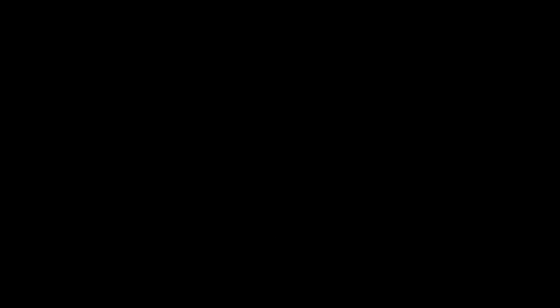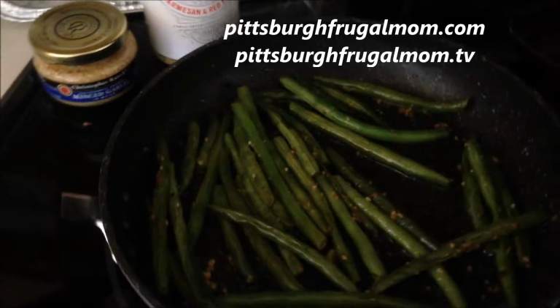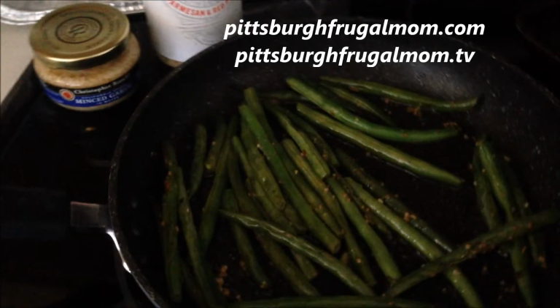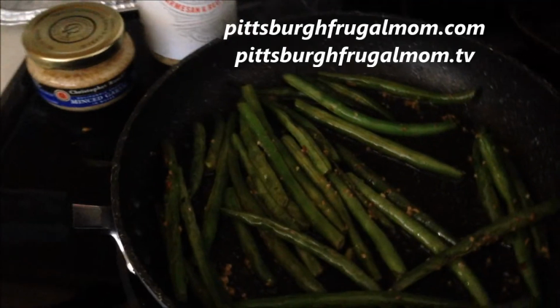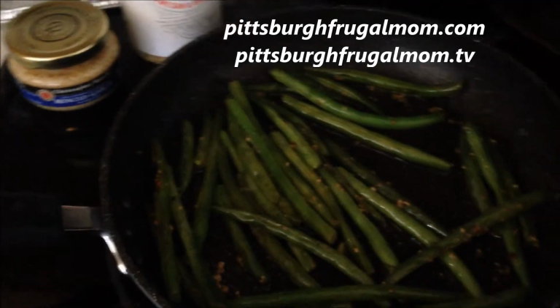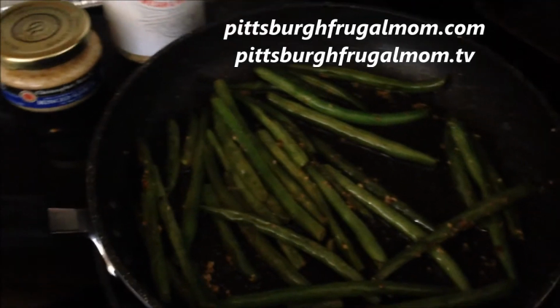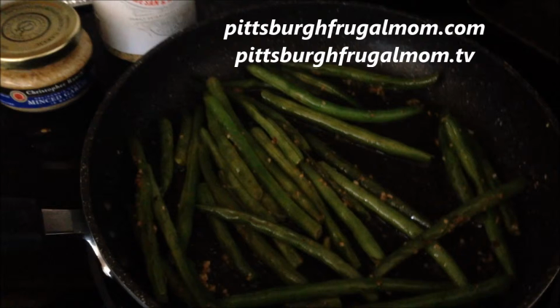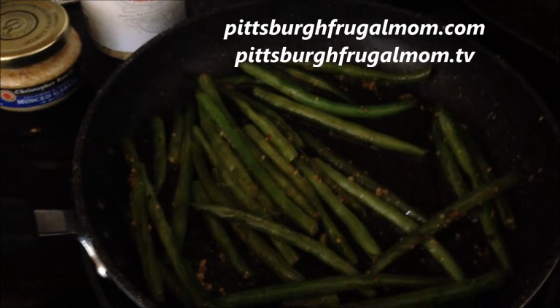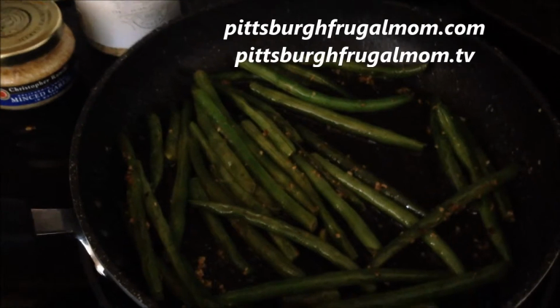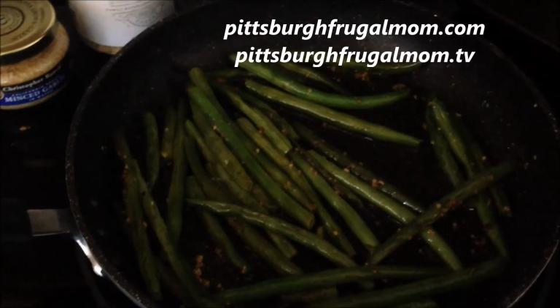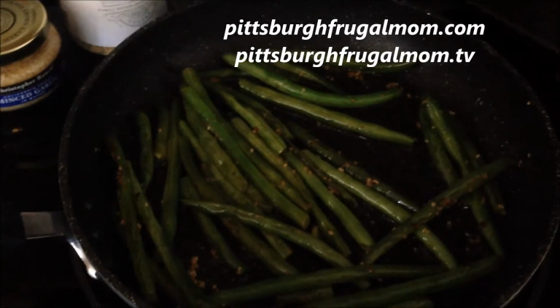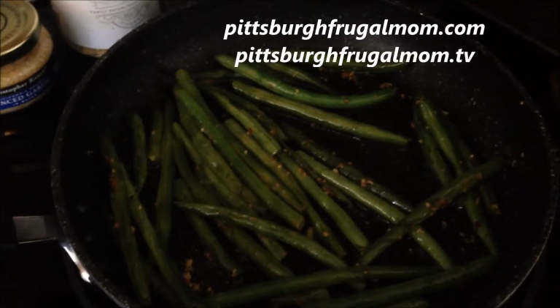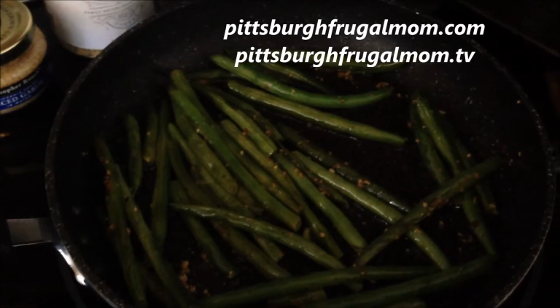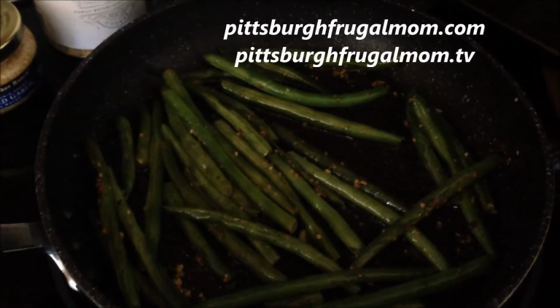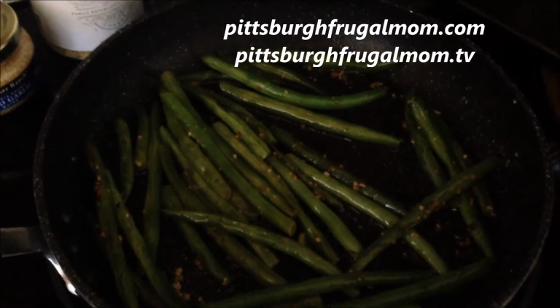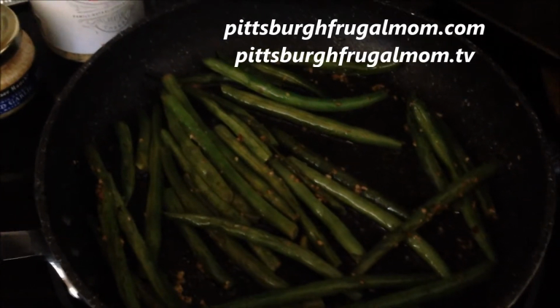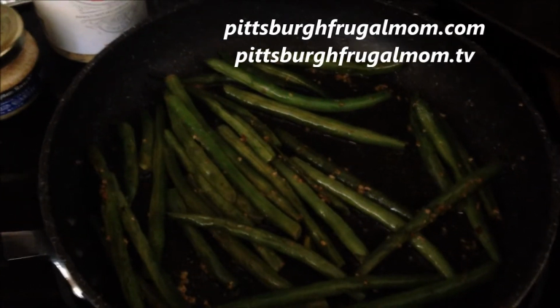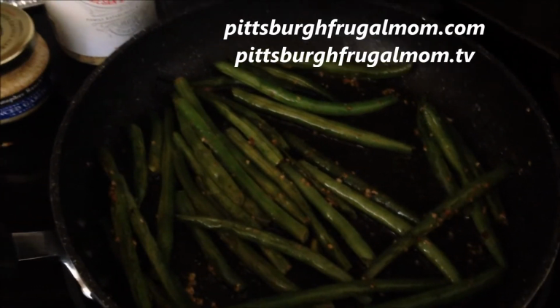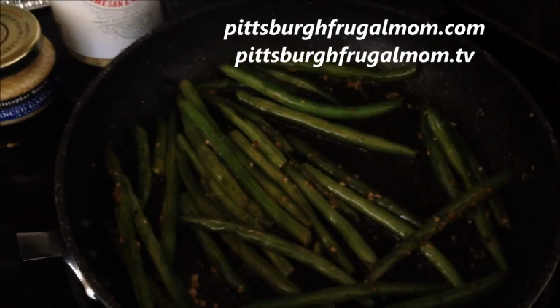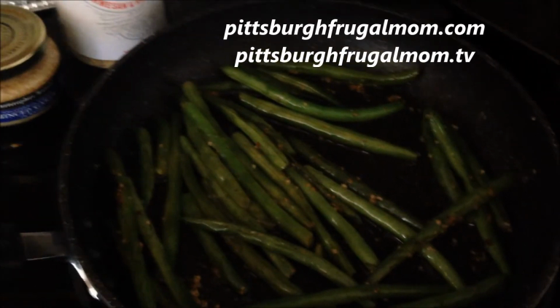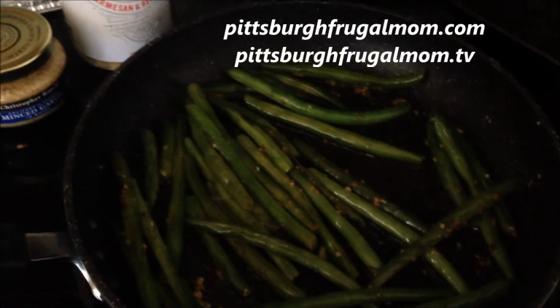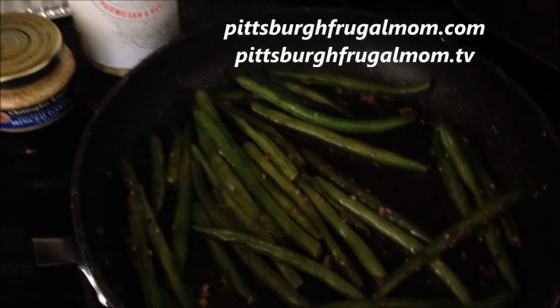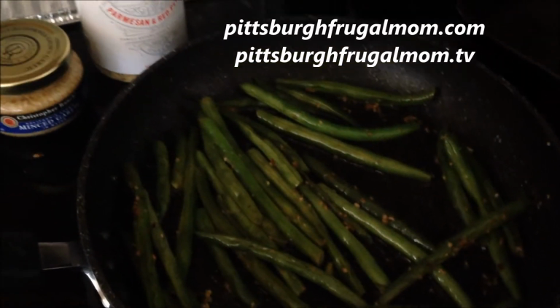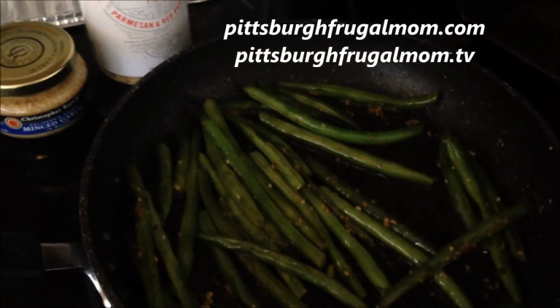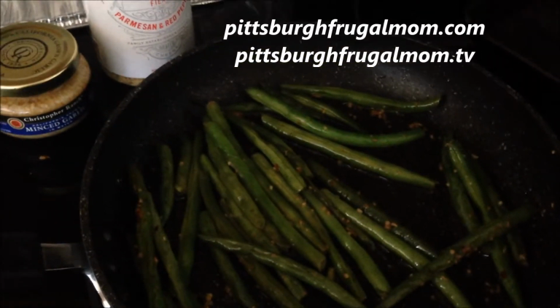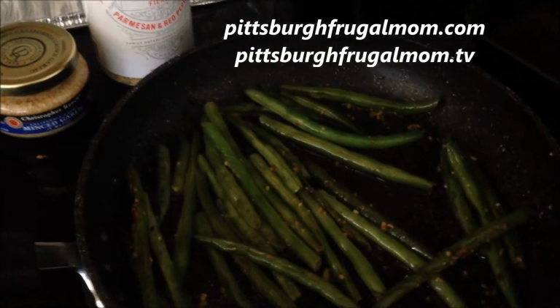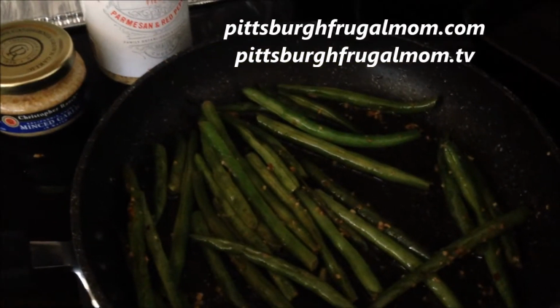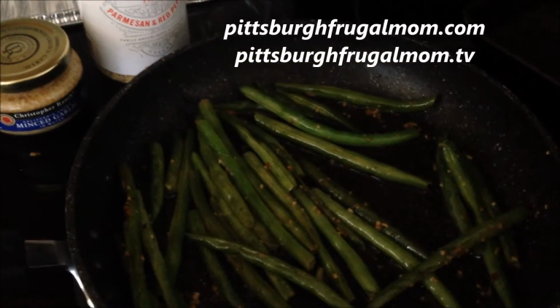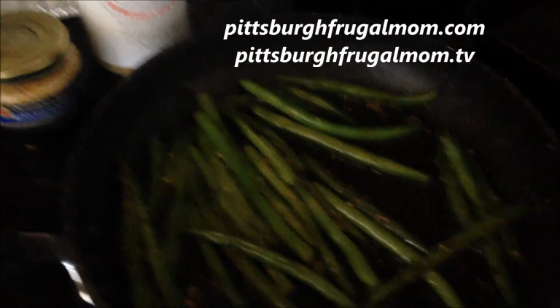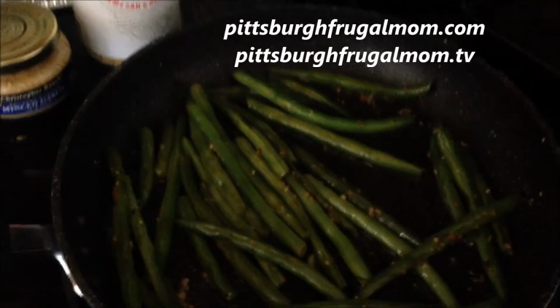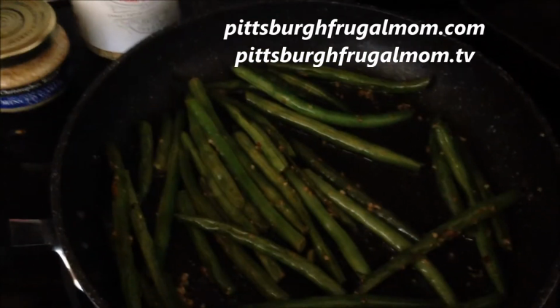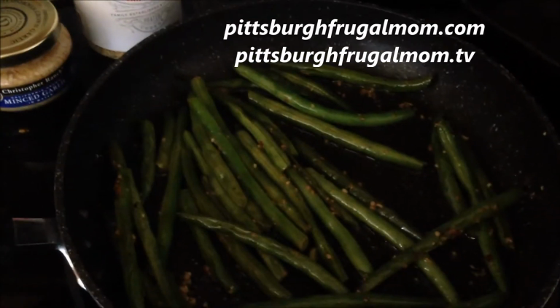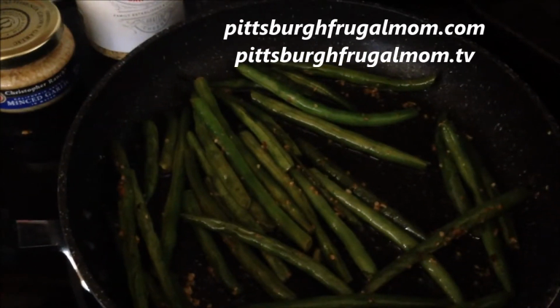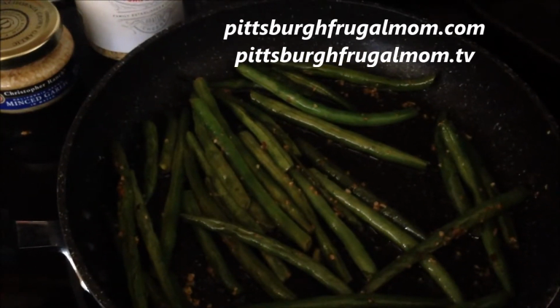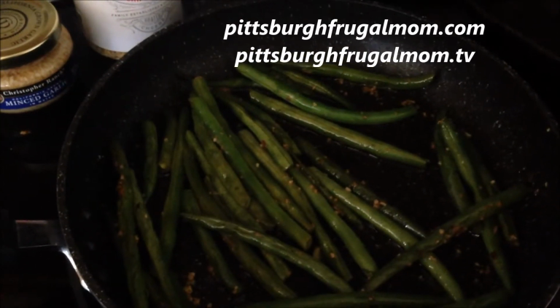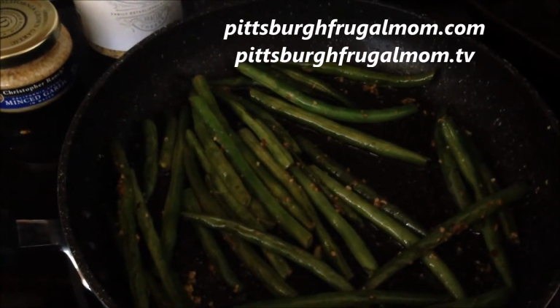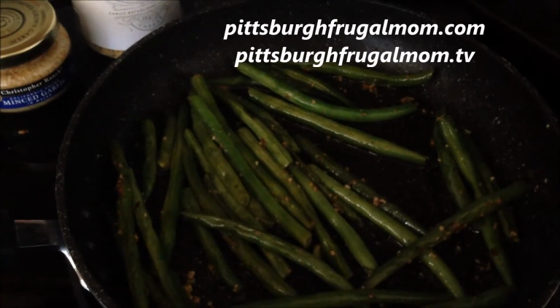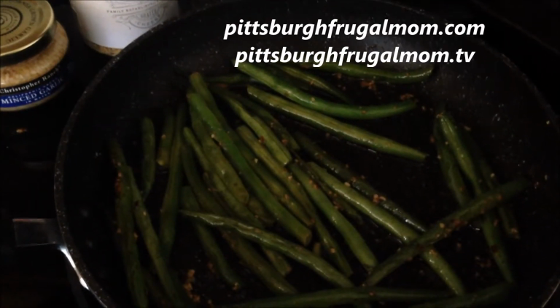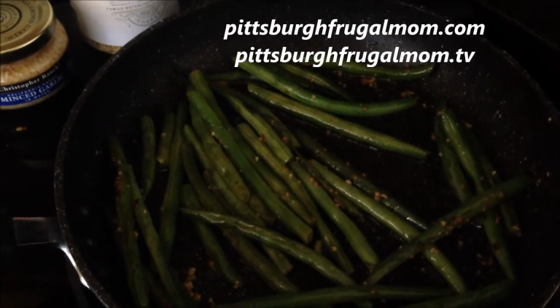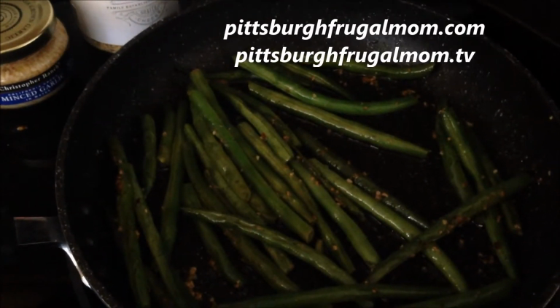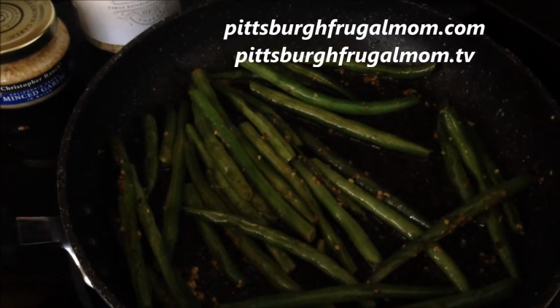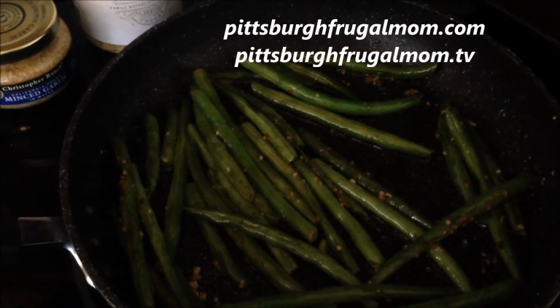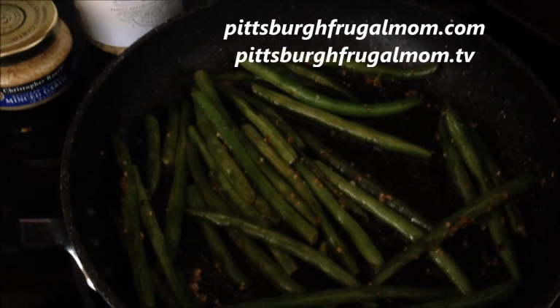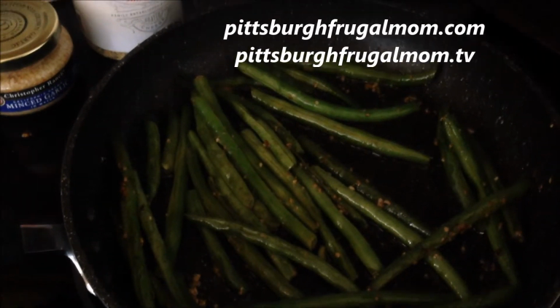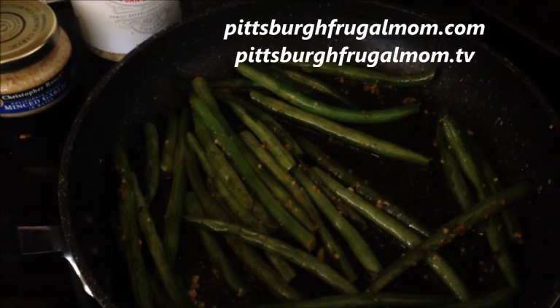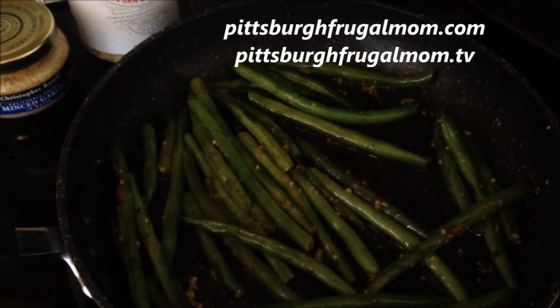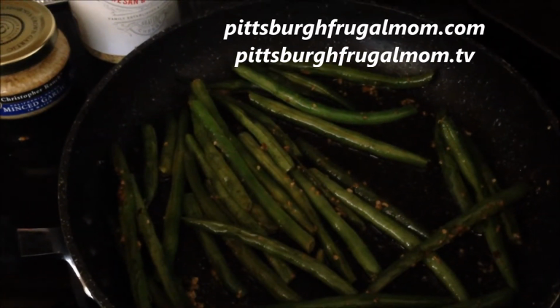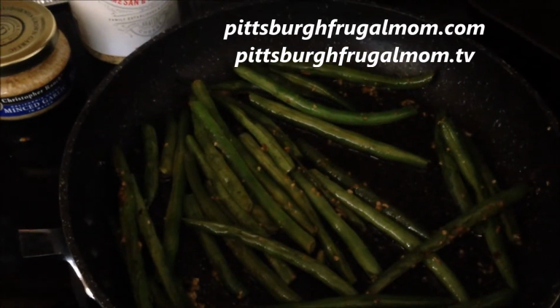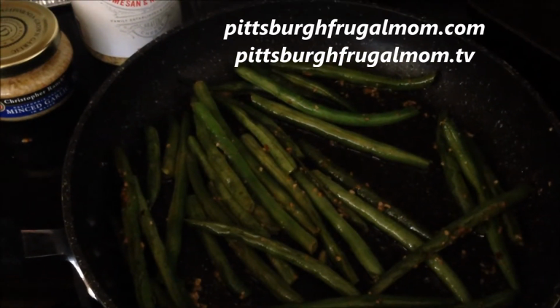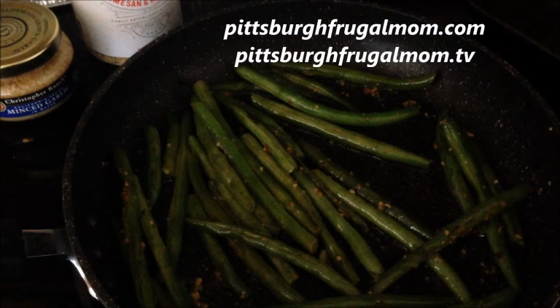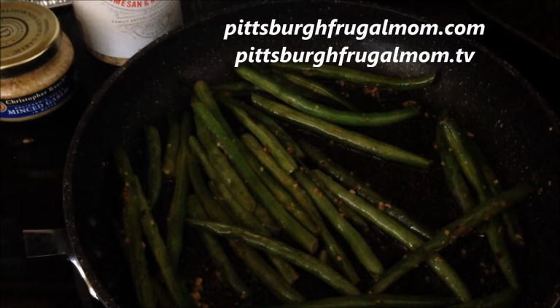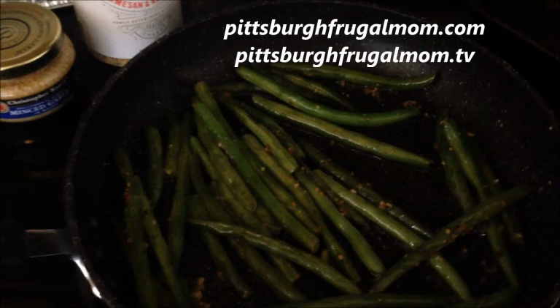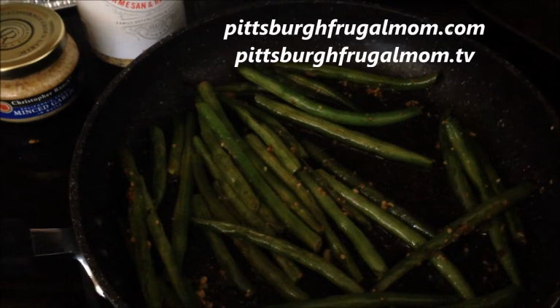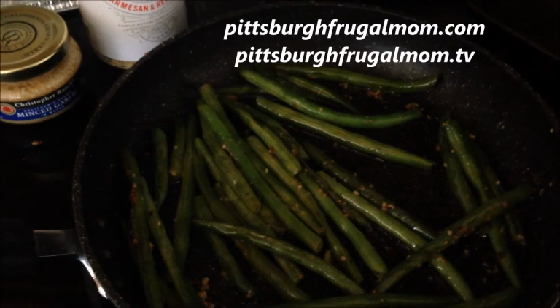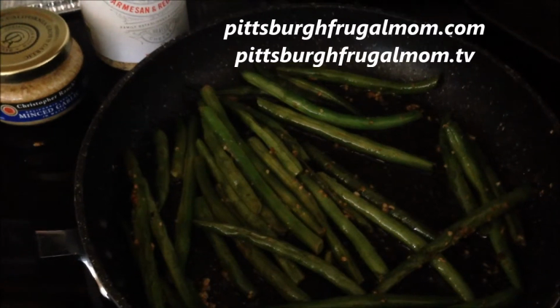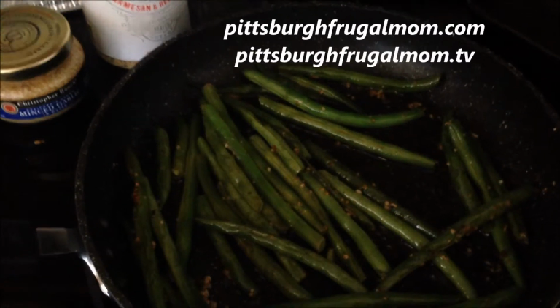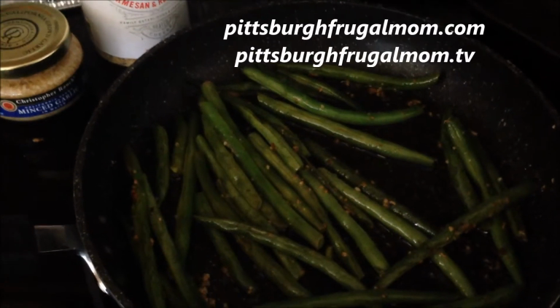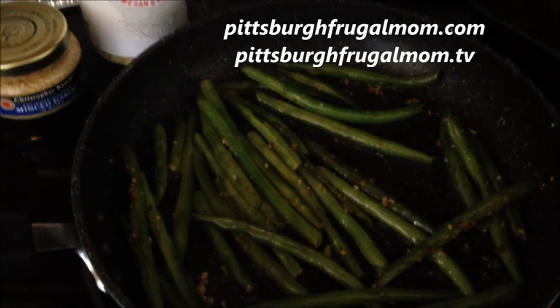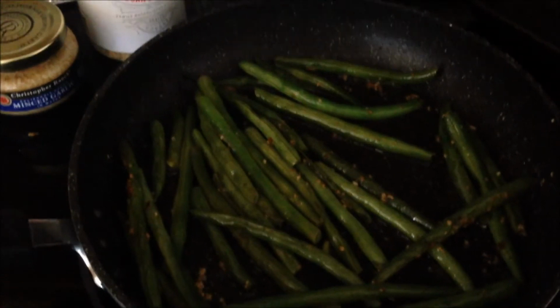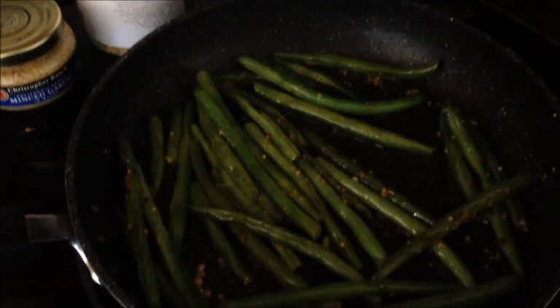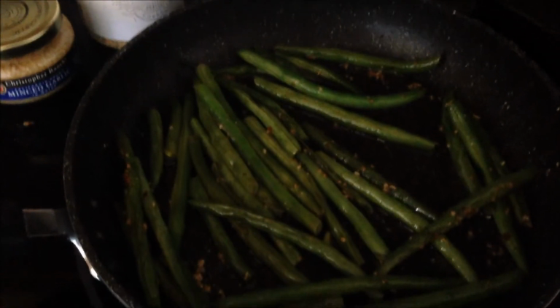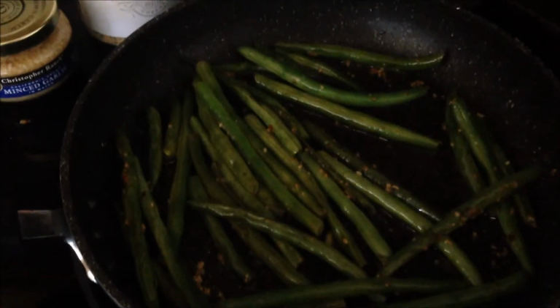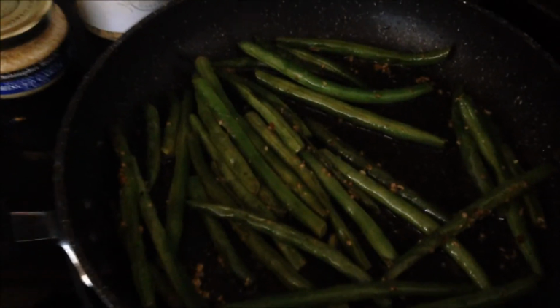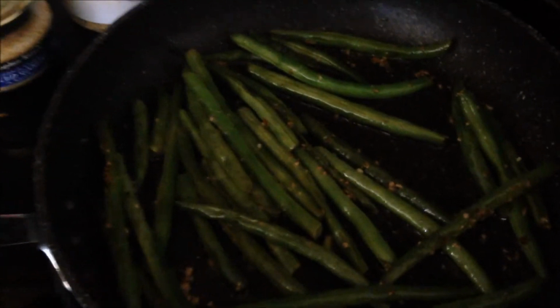Hi and welcome to In the Kitchen with Dana. Today we're going to take a look at making green beans on the stove. These are simple and easy with just a couple of ingredients.